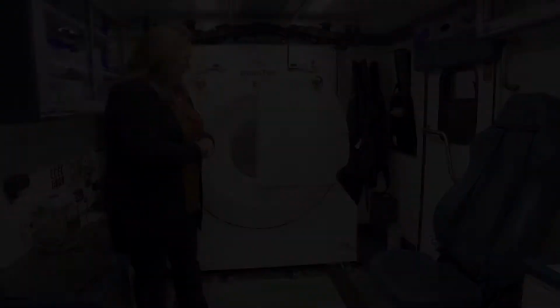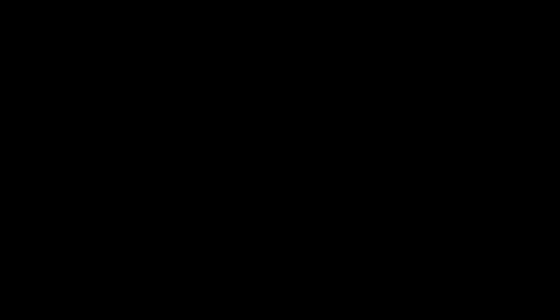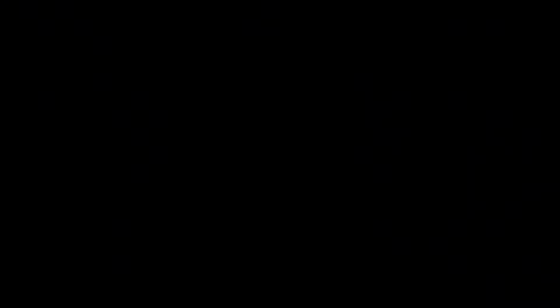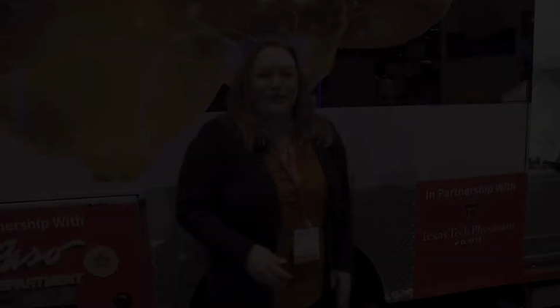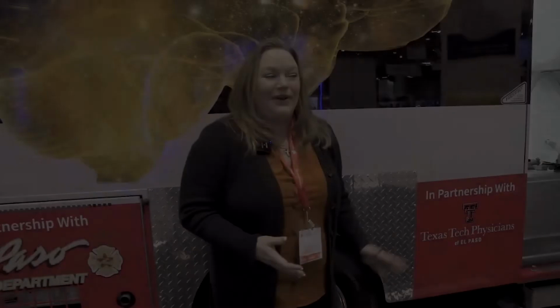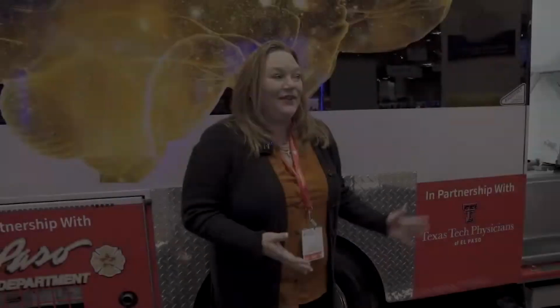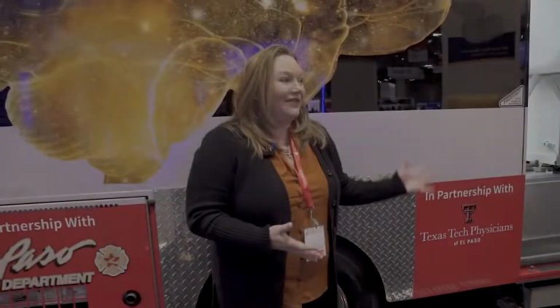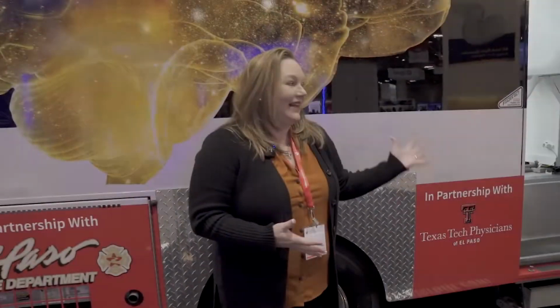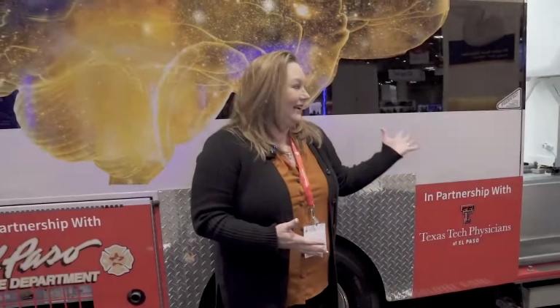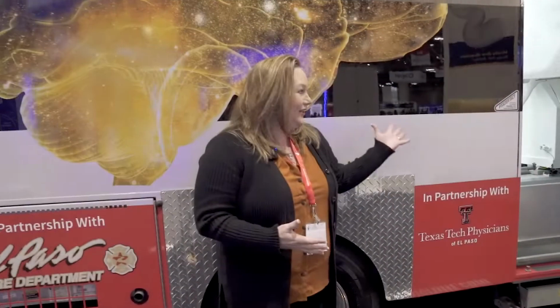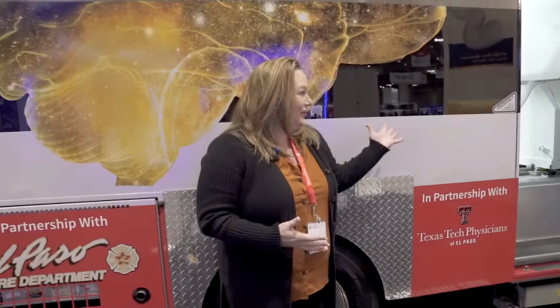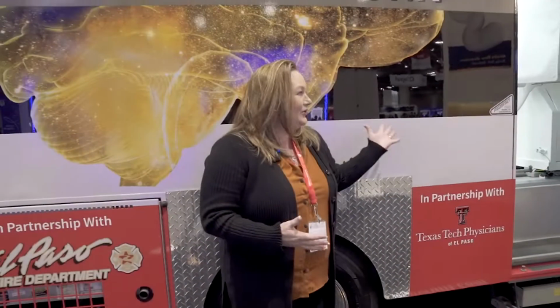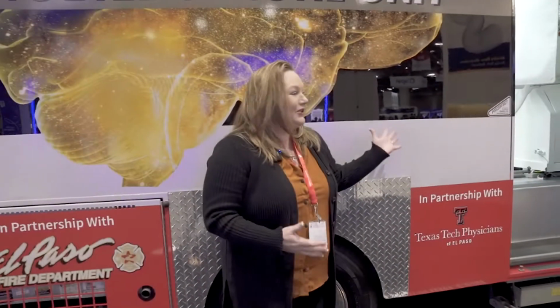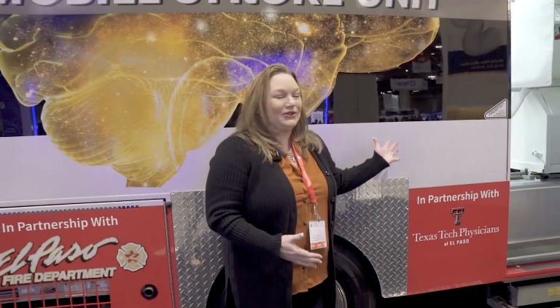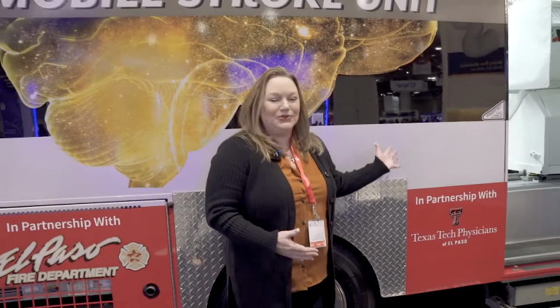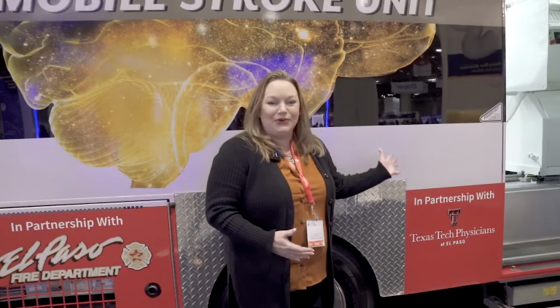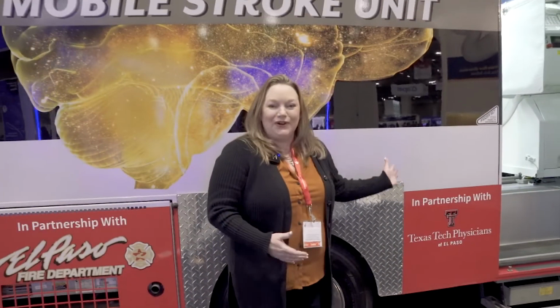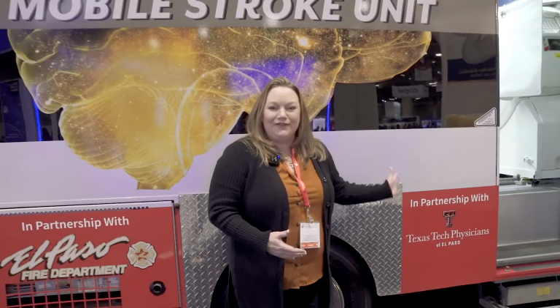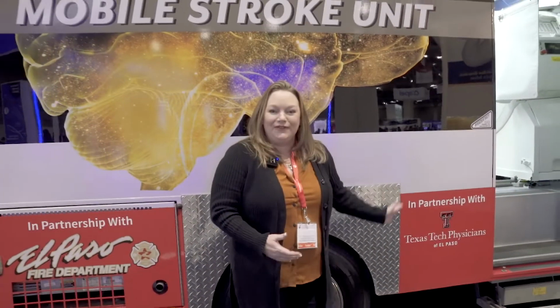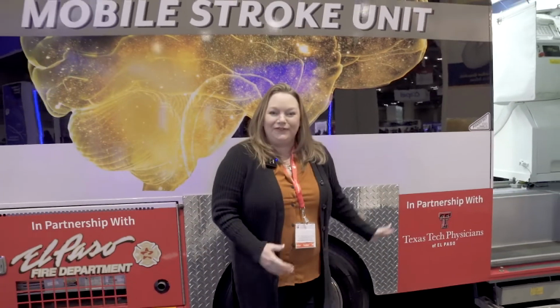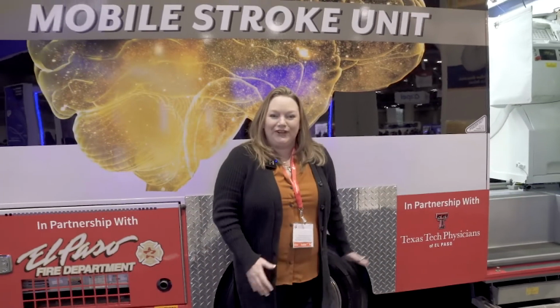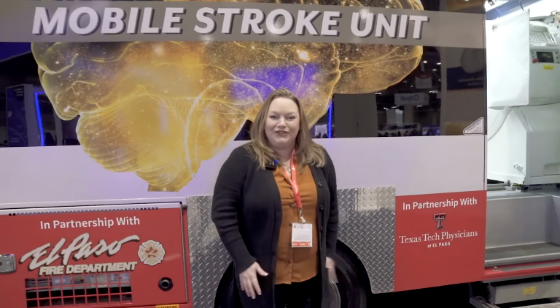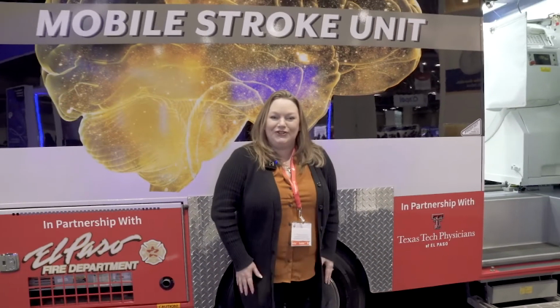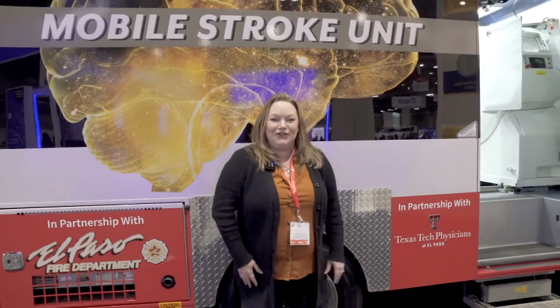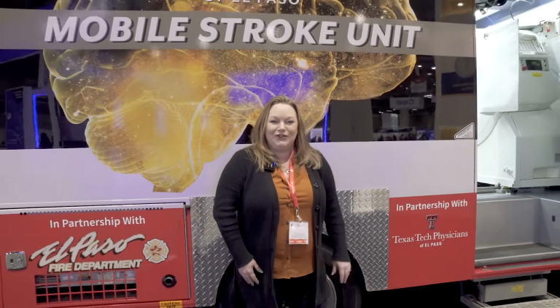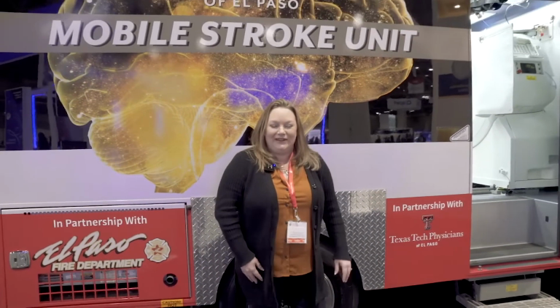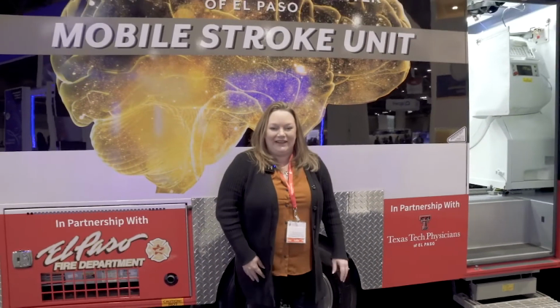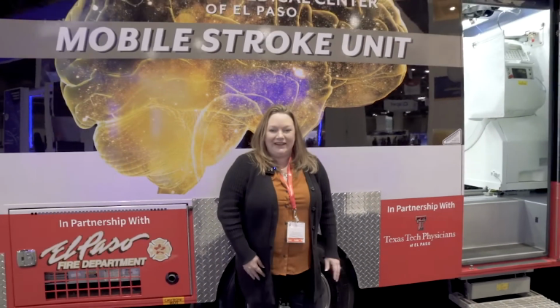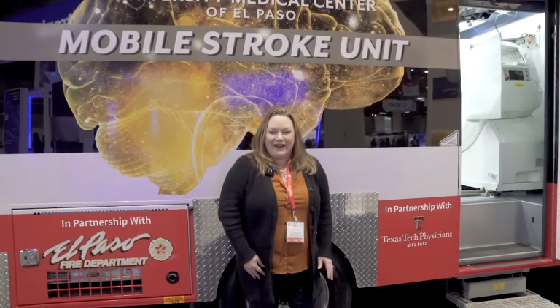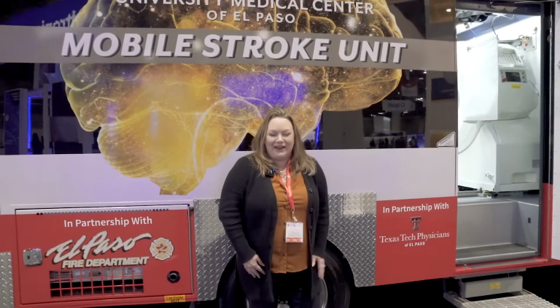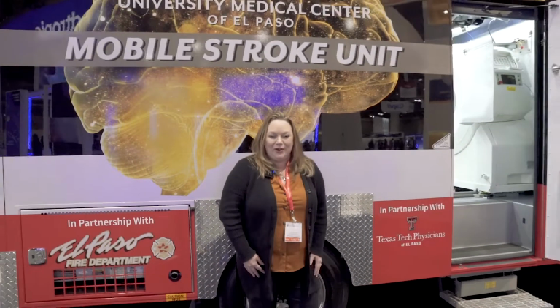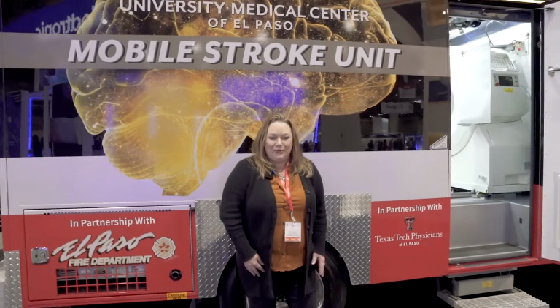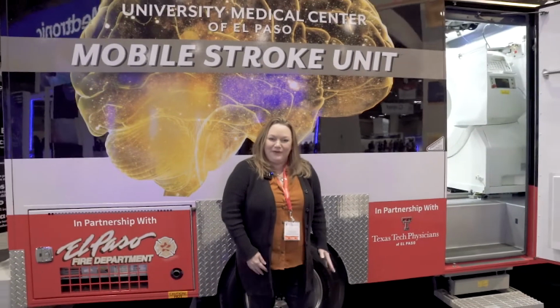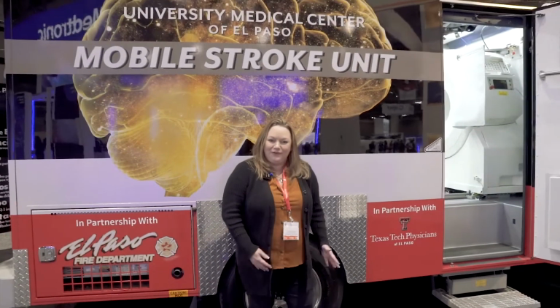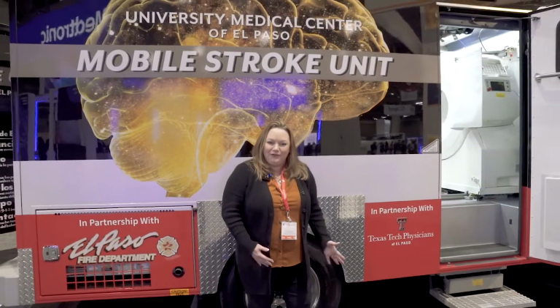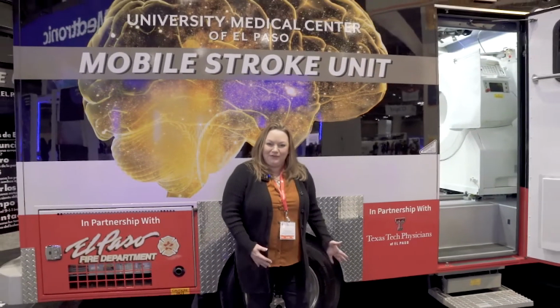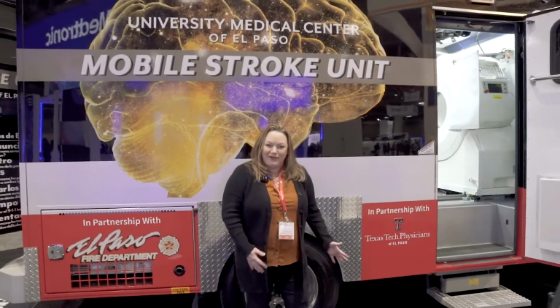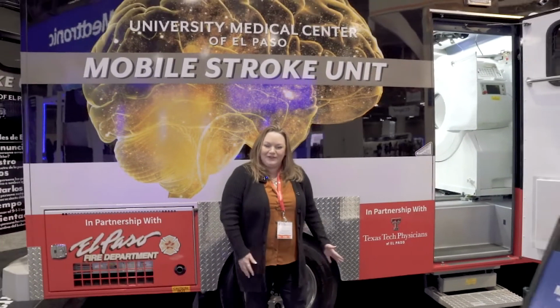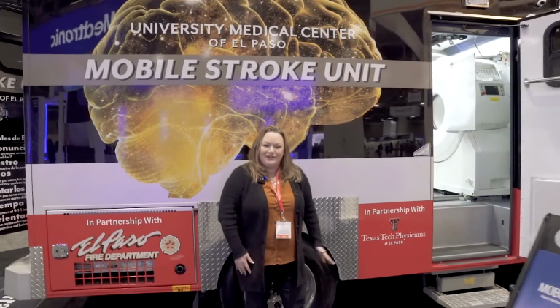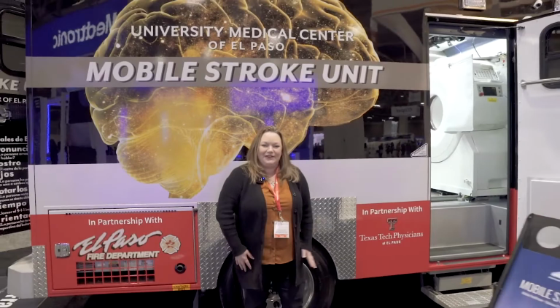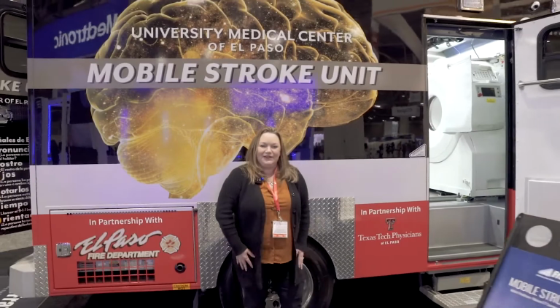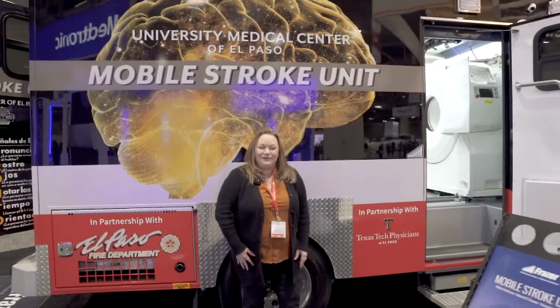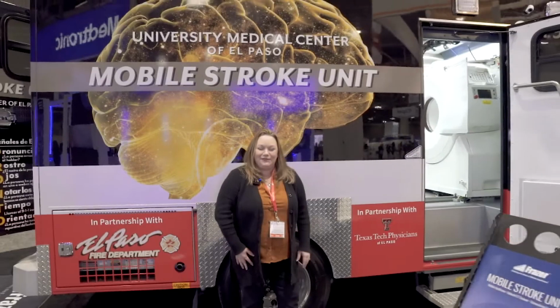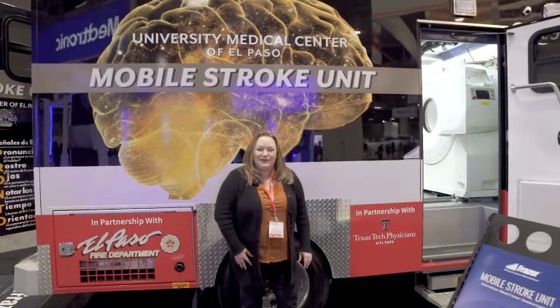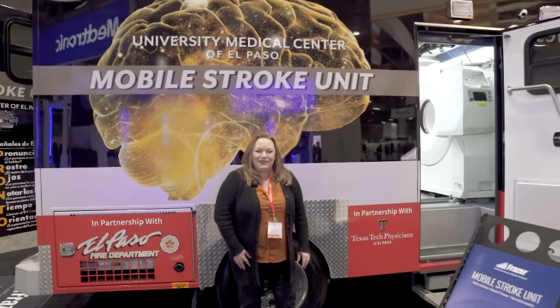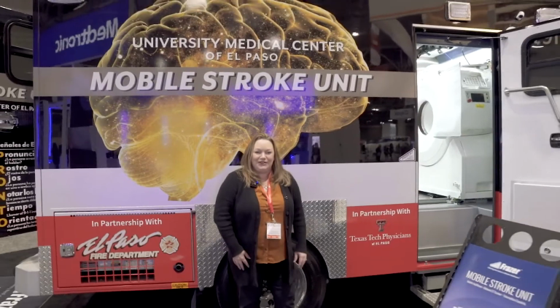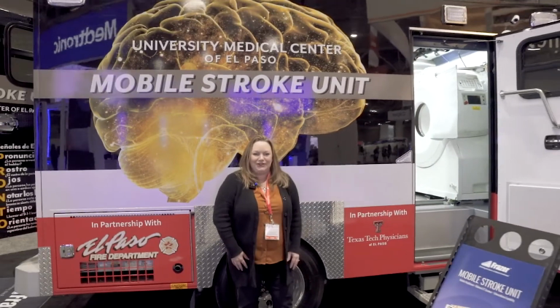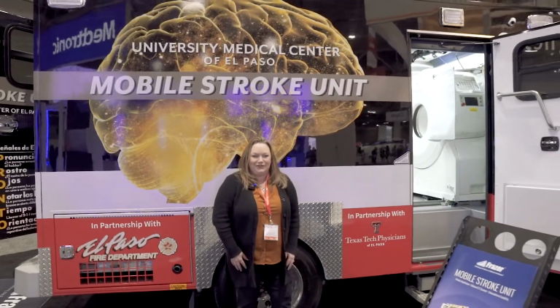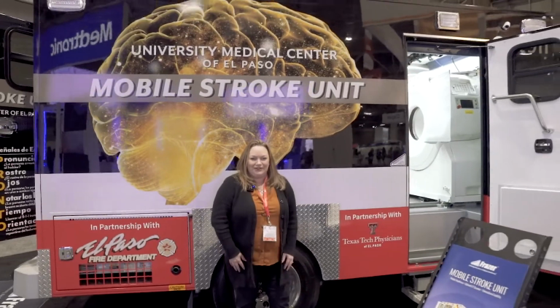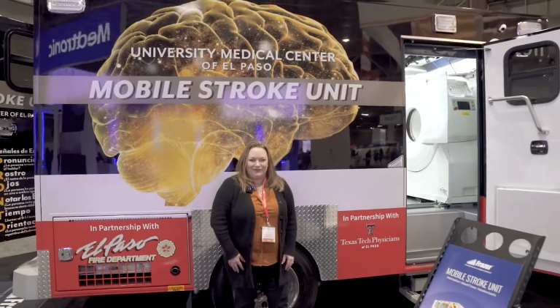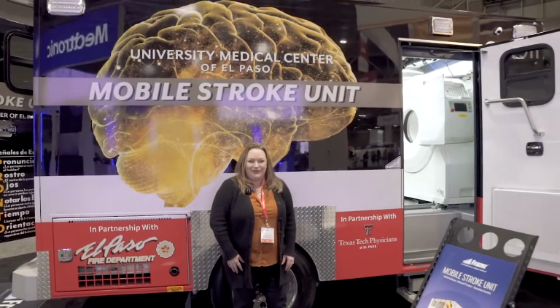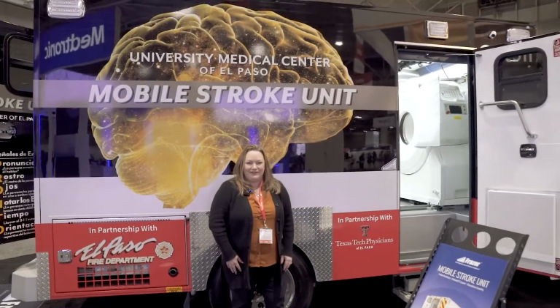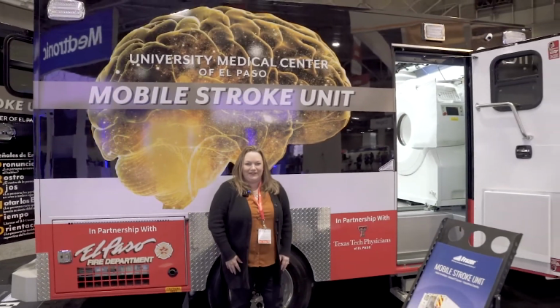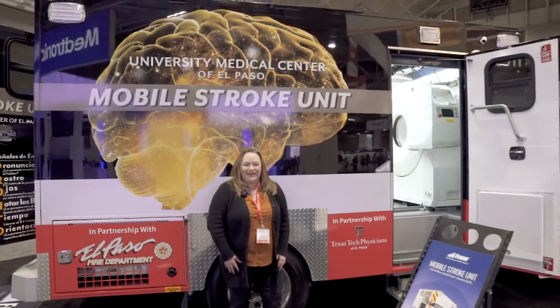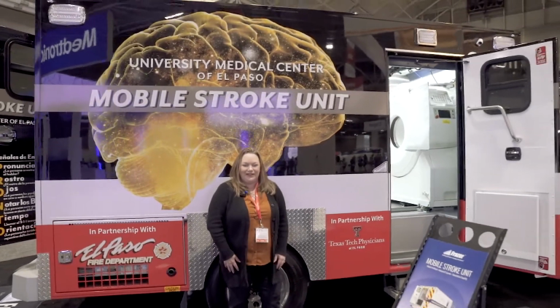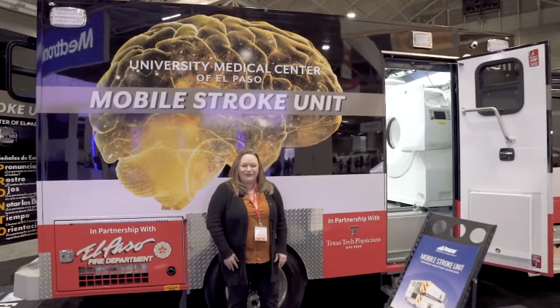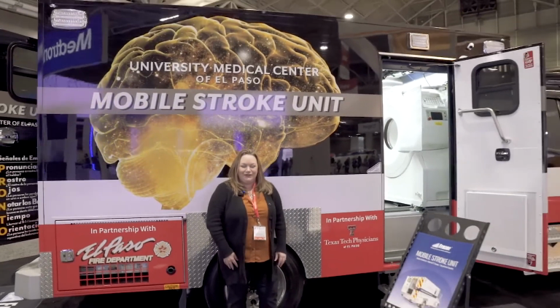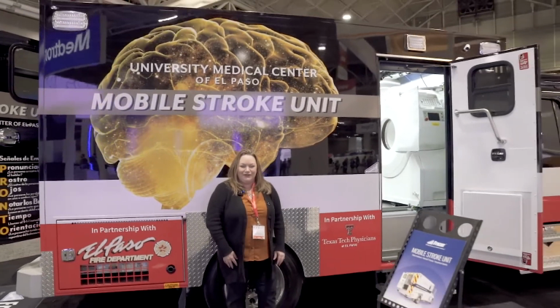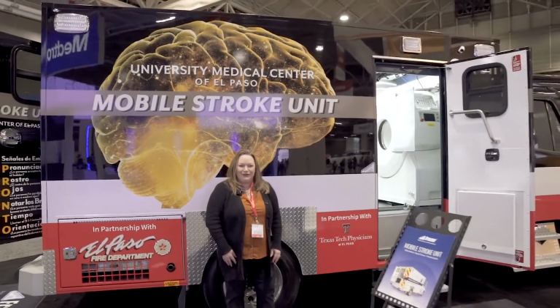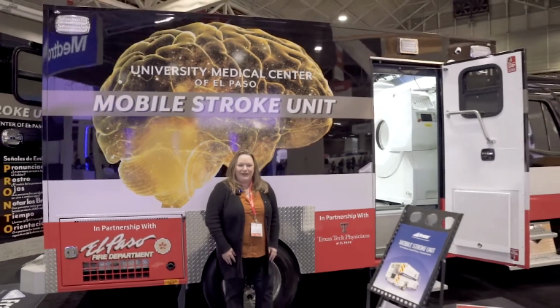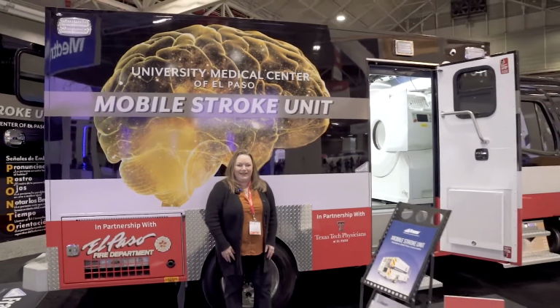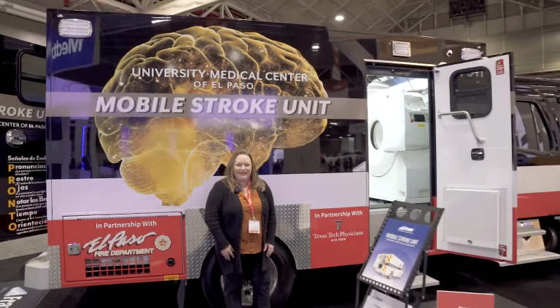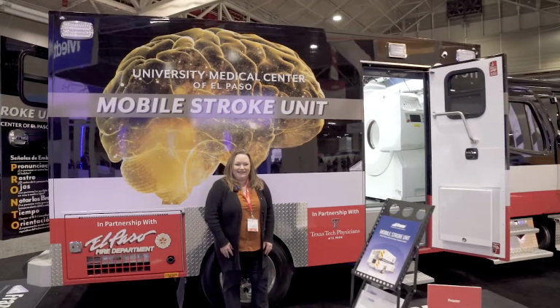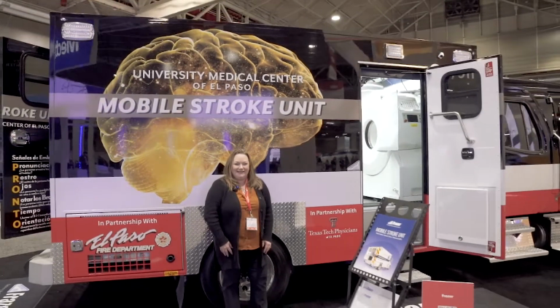That concludes our tour of the mobile stroke unit. I hope that you found the information useful. Thank you for joining us.